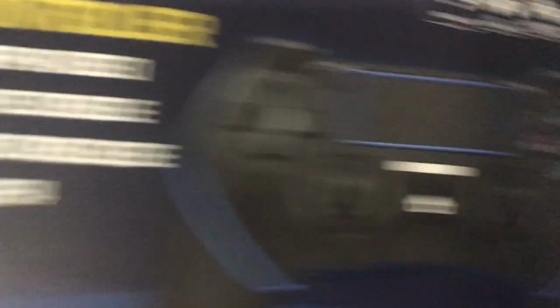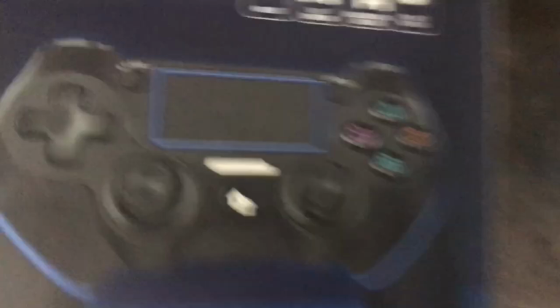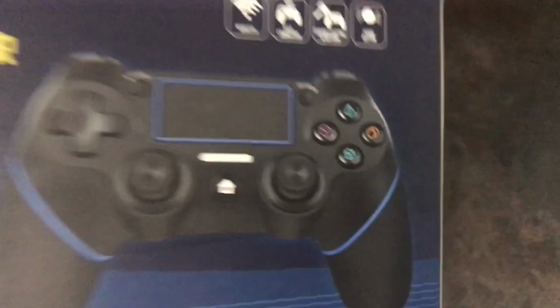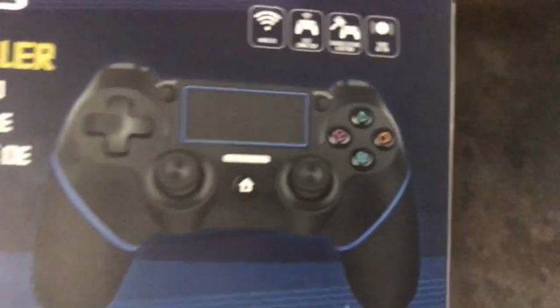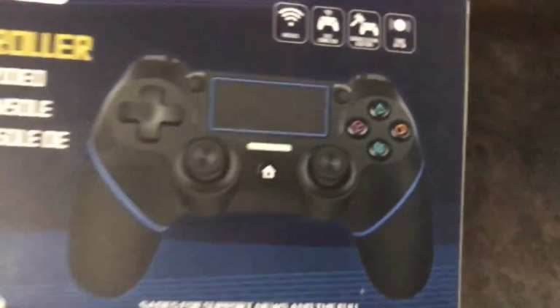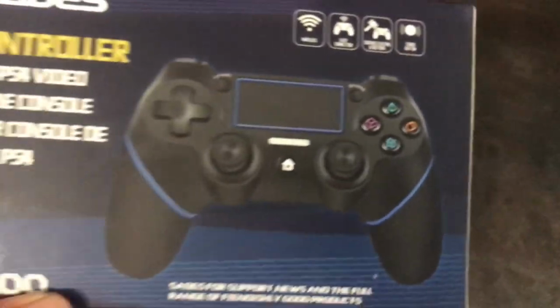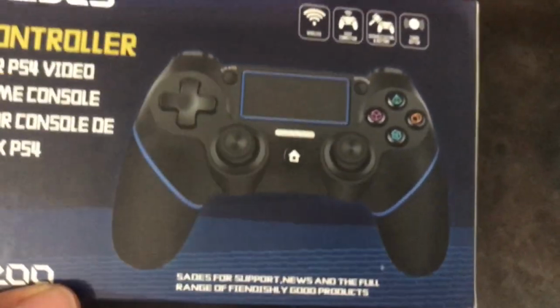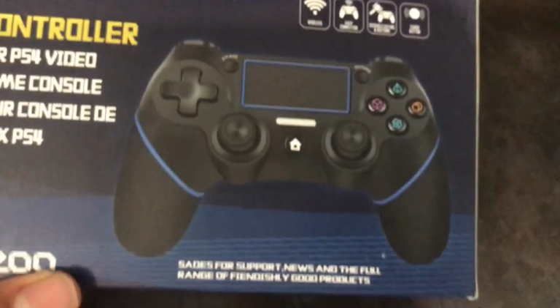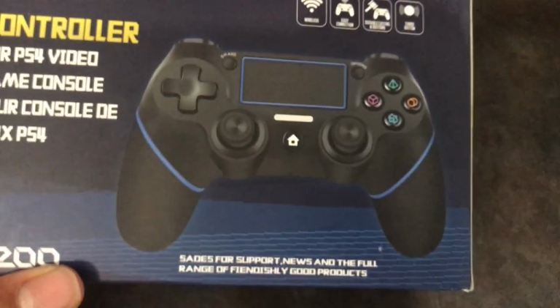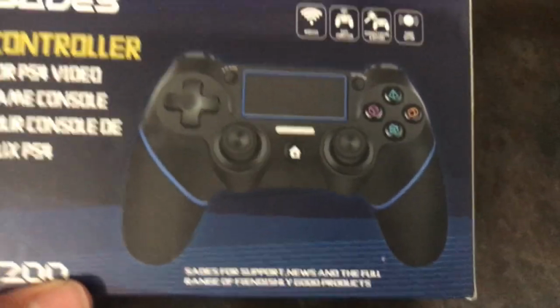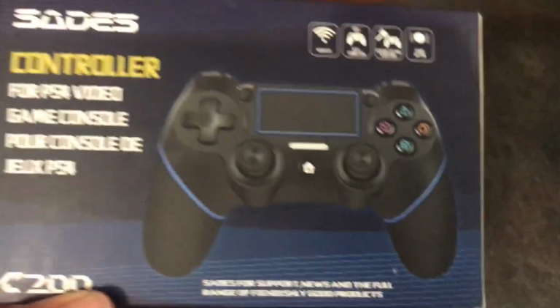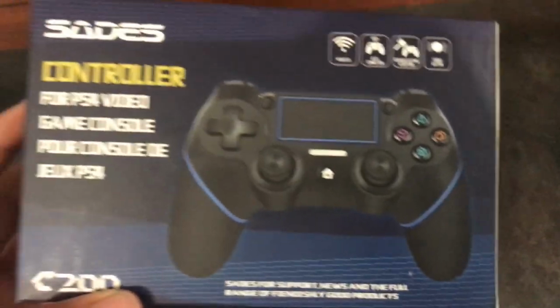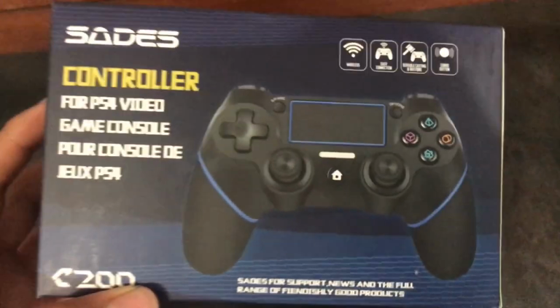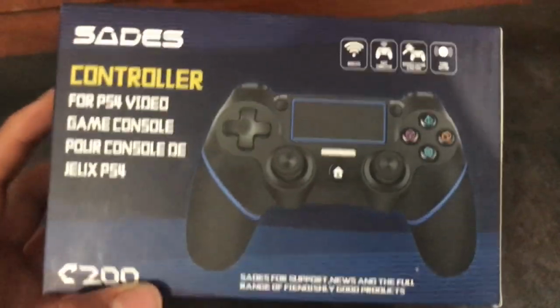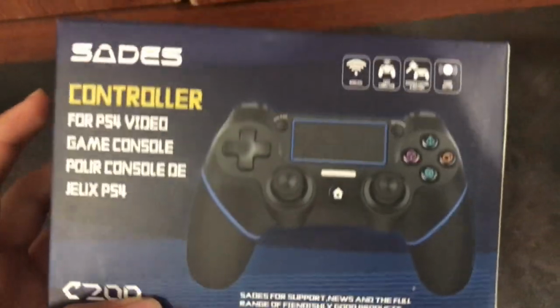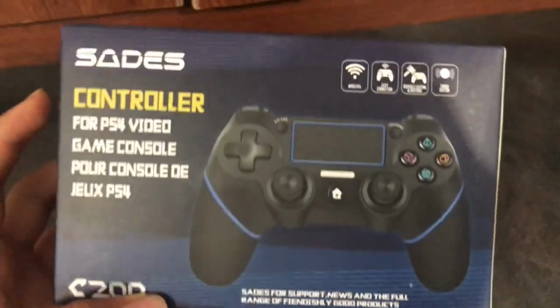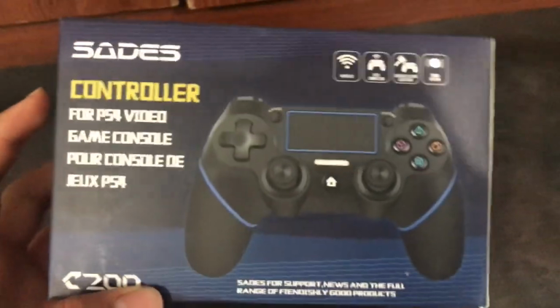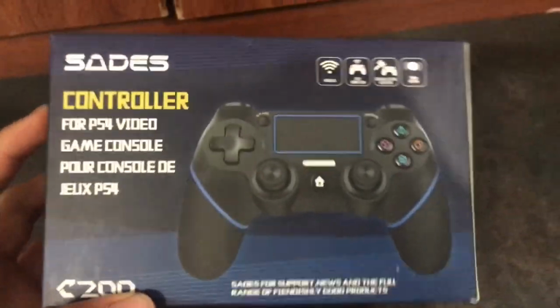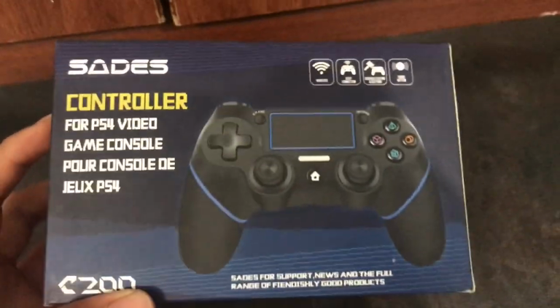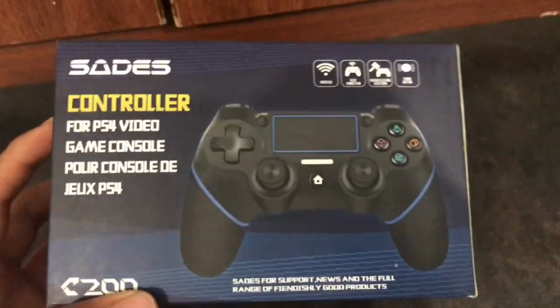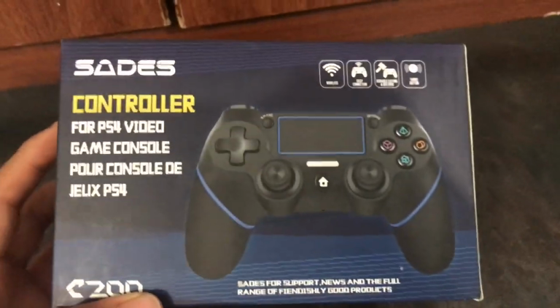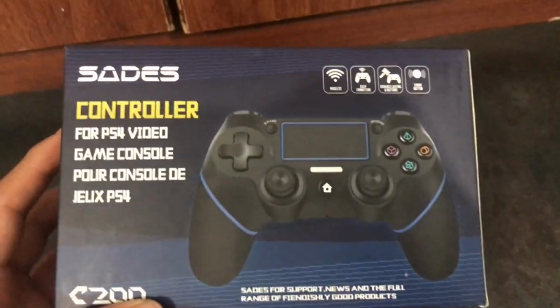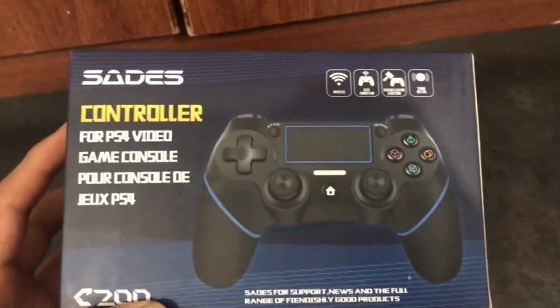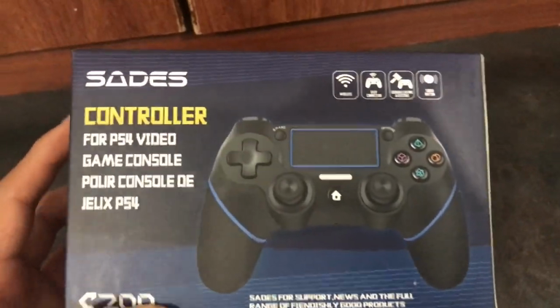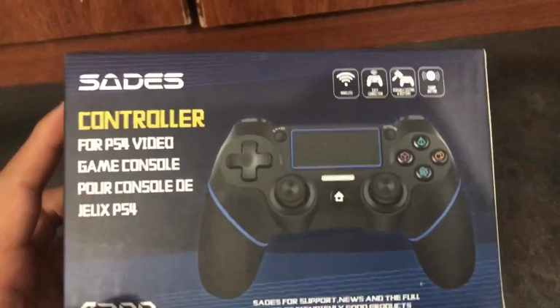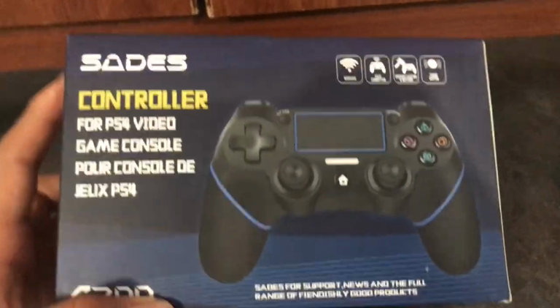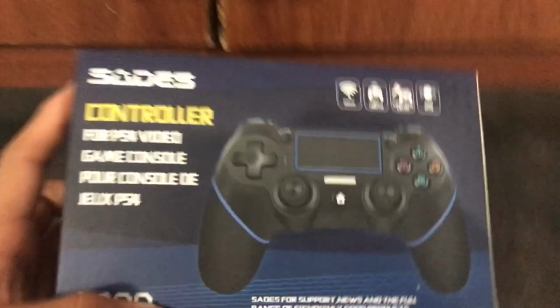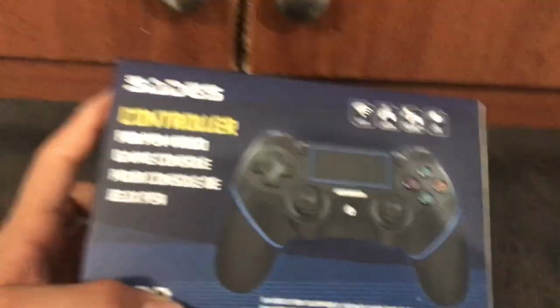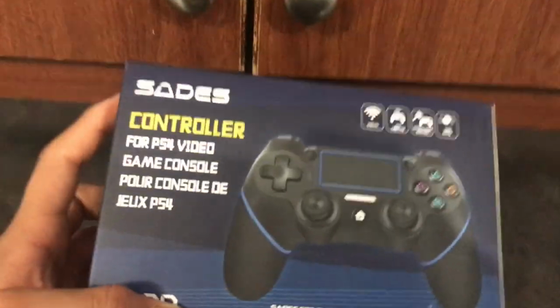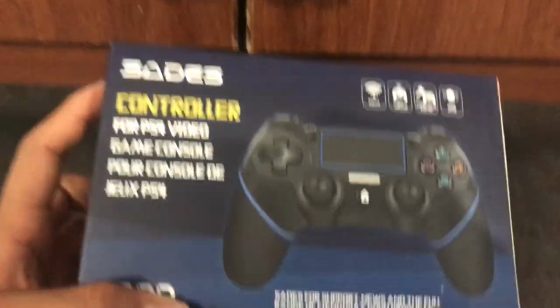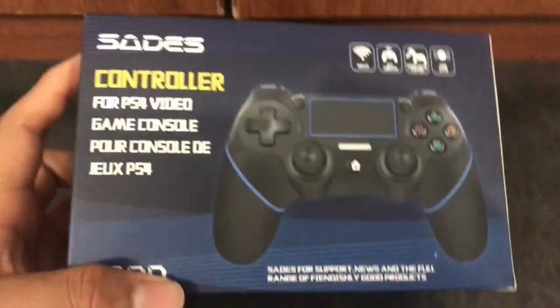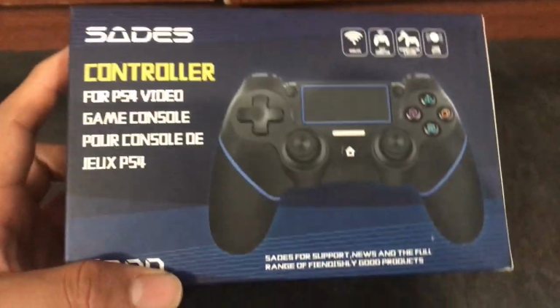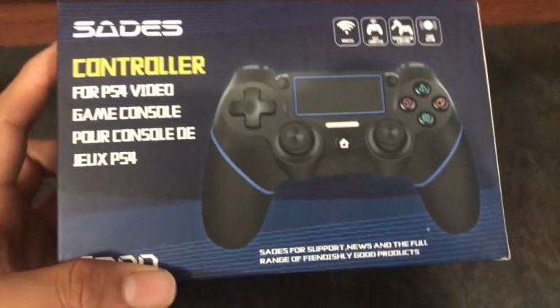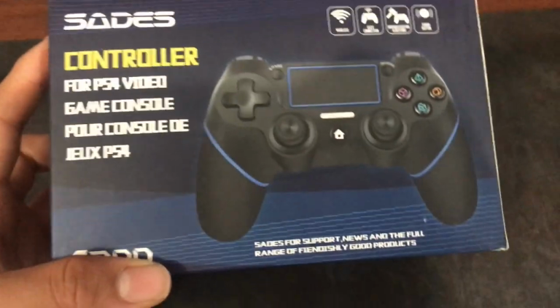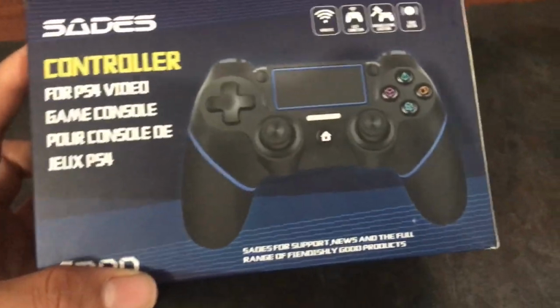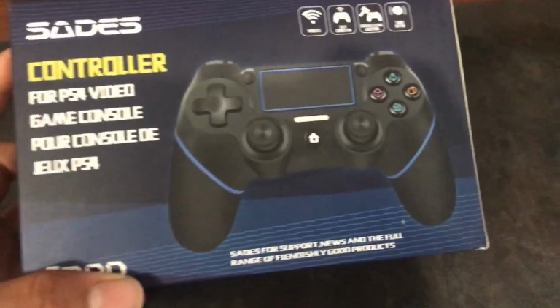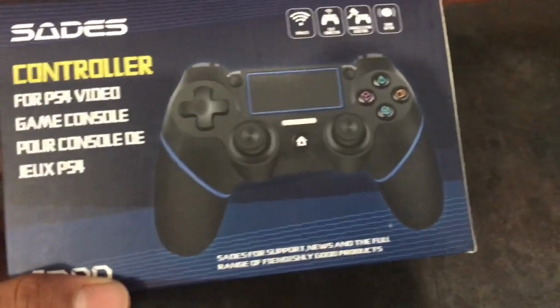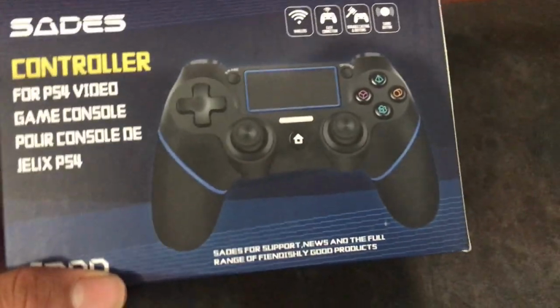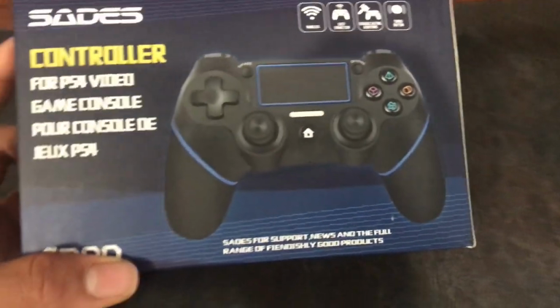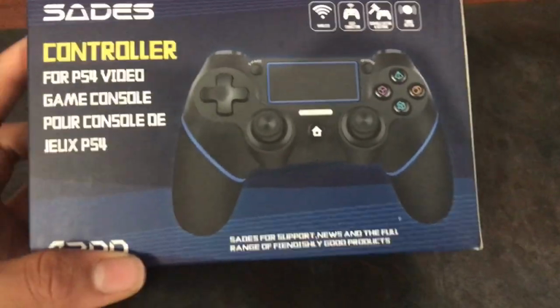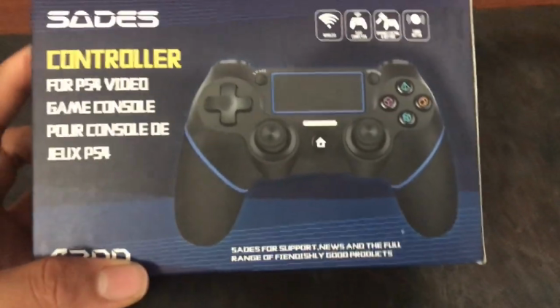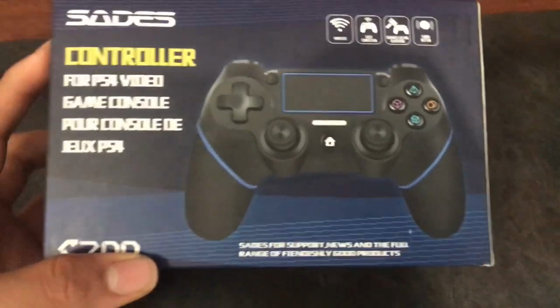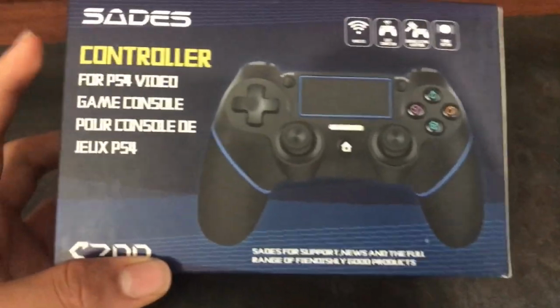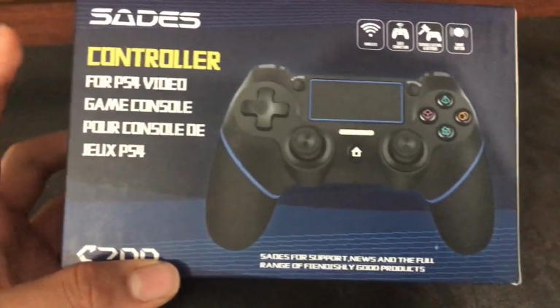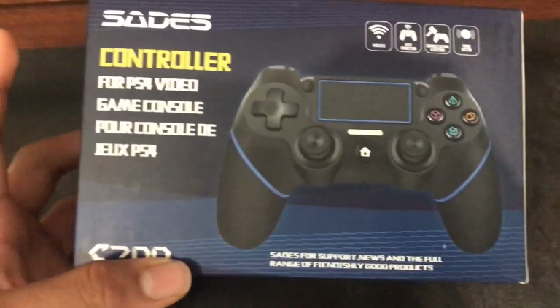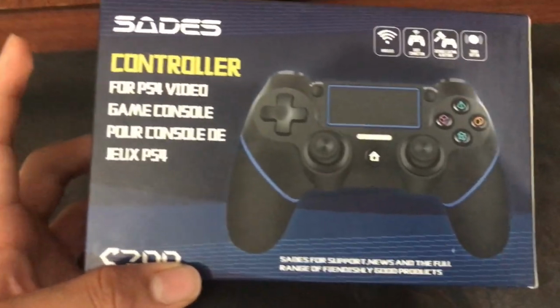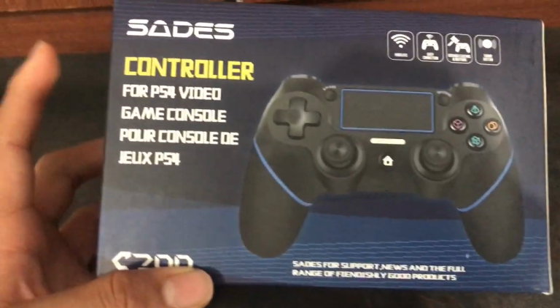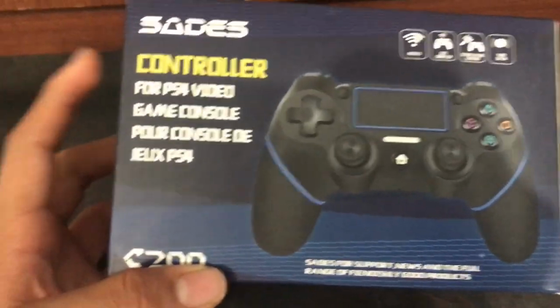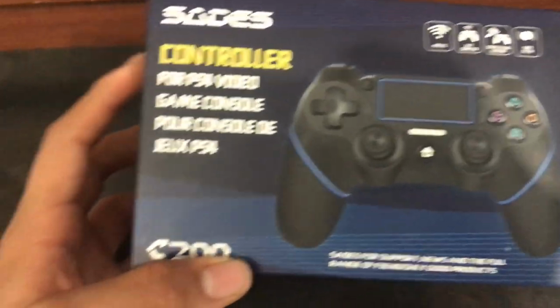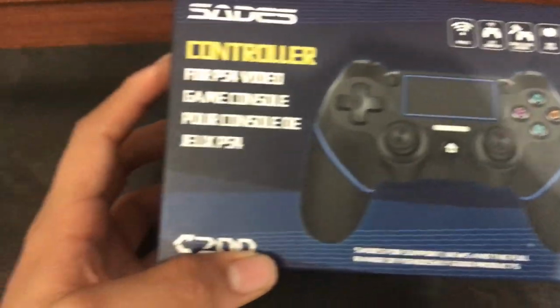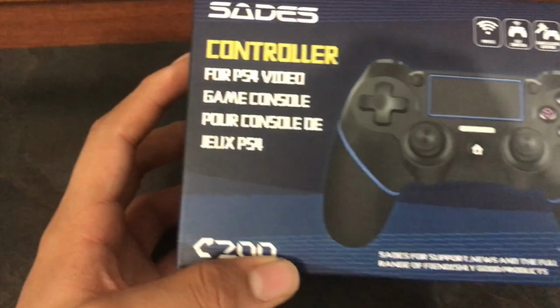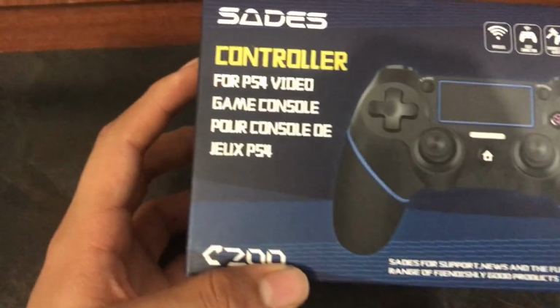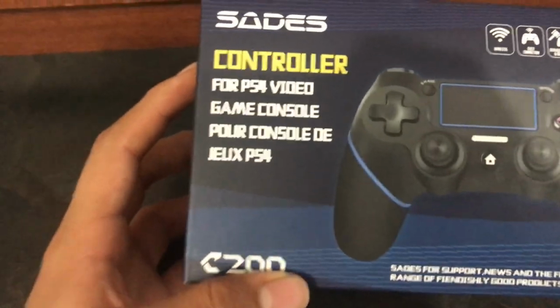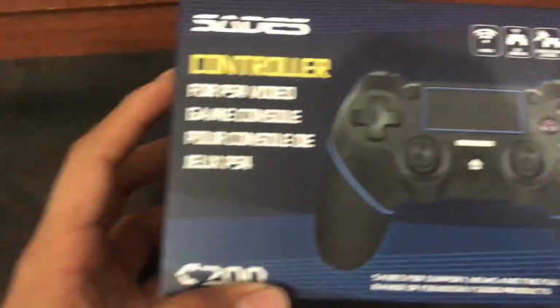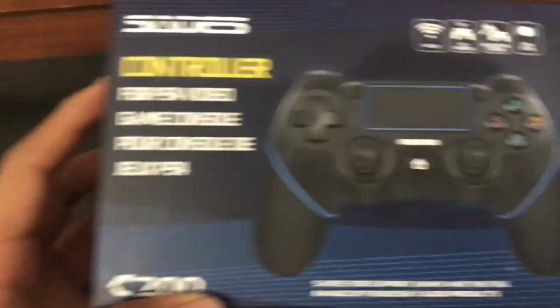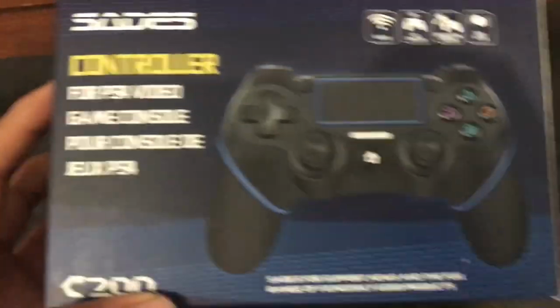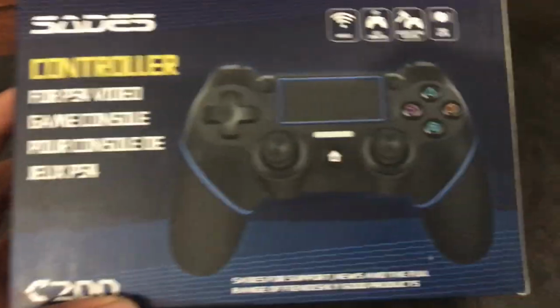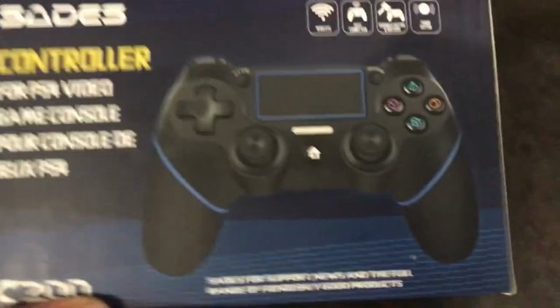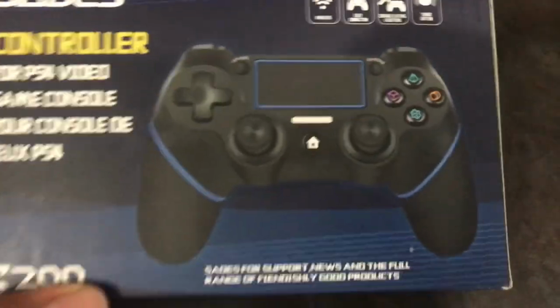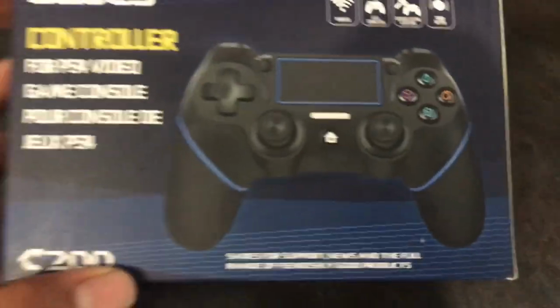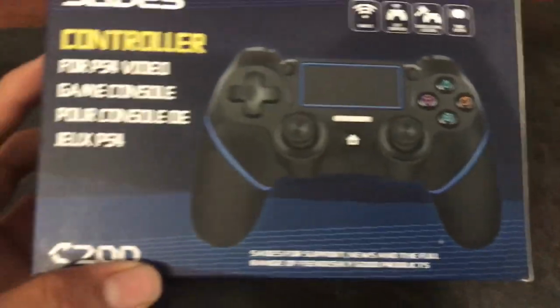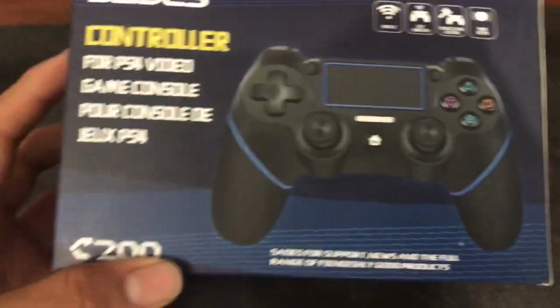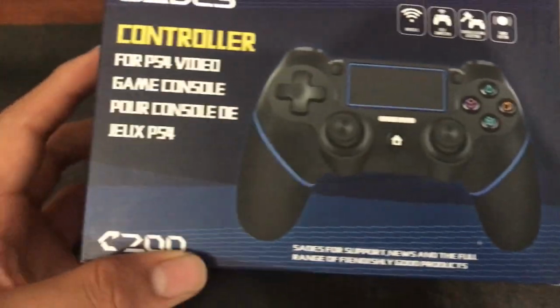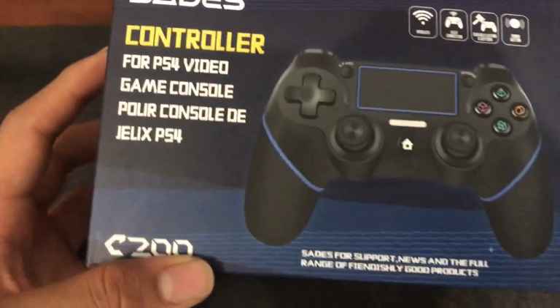This one was actually really cheap on Amazon. I got it for $24 — mine was on discount. You can get it for like $29 now.